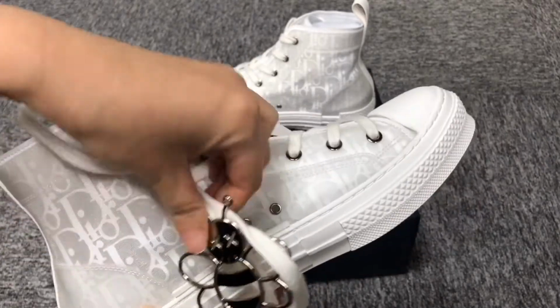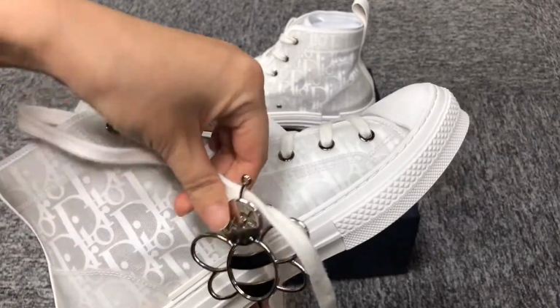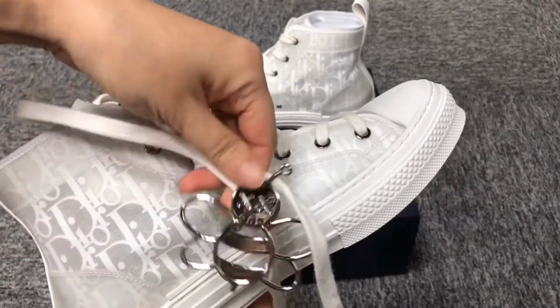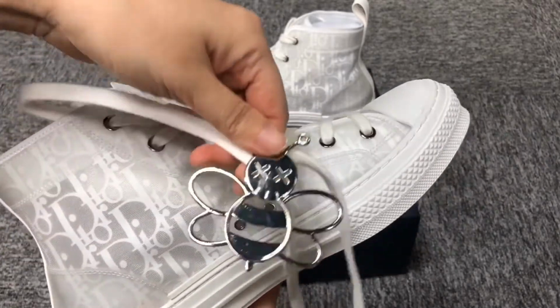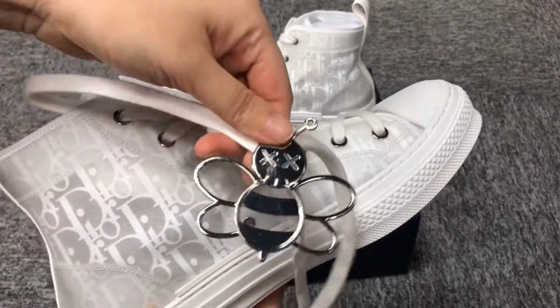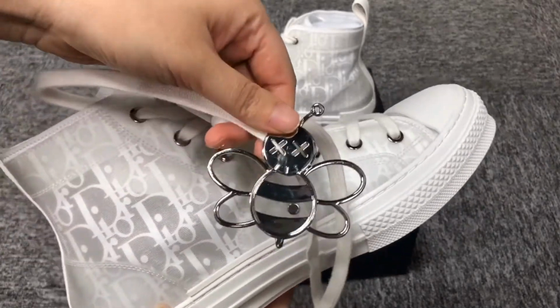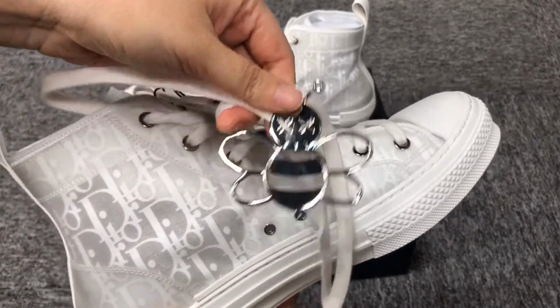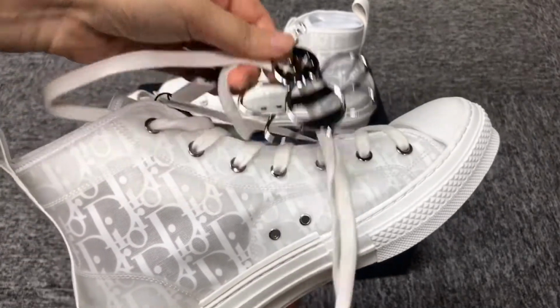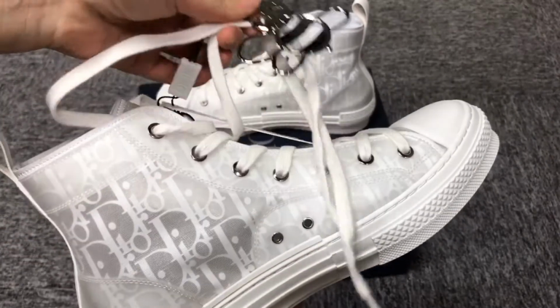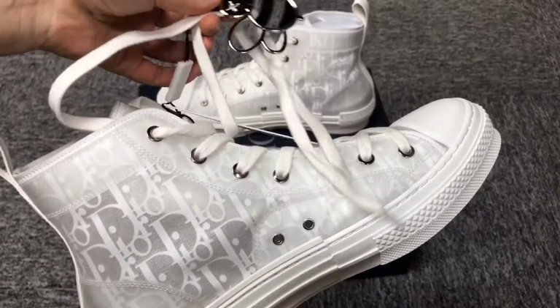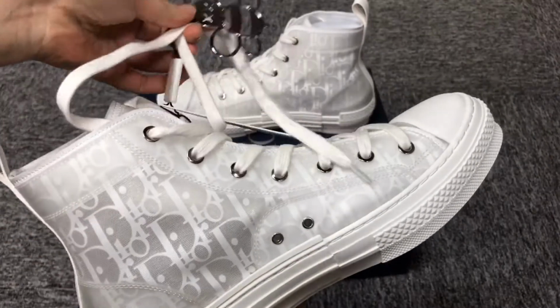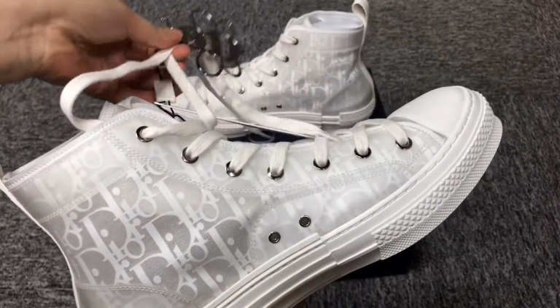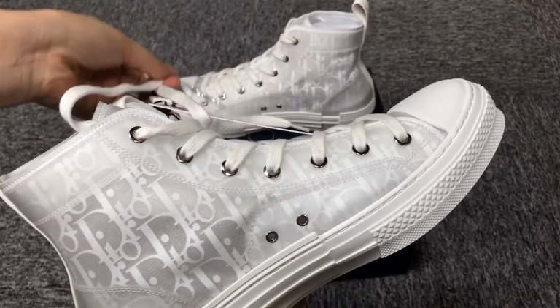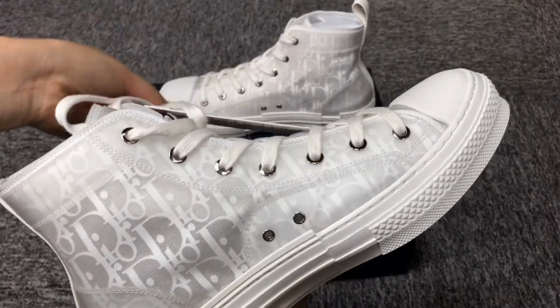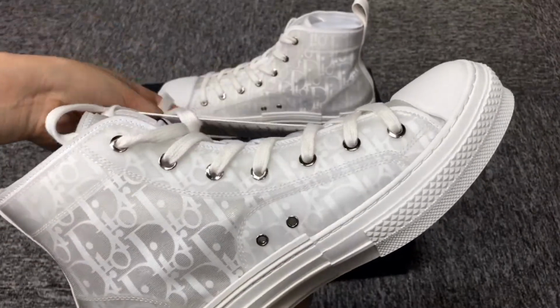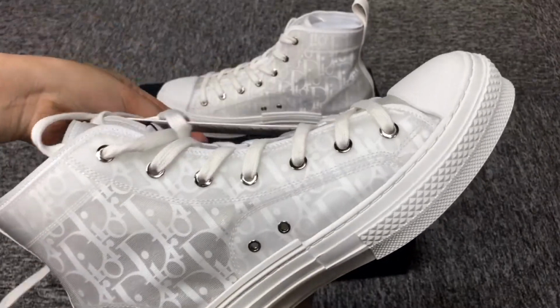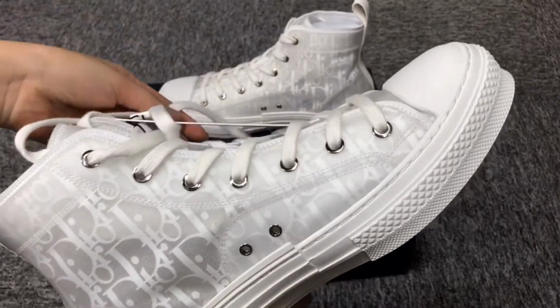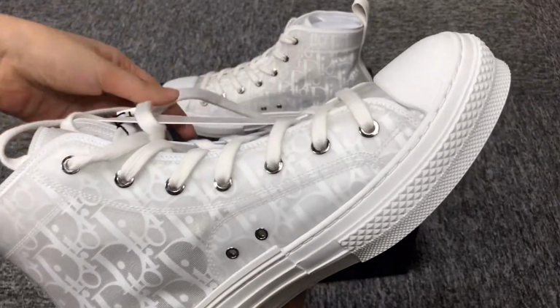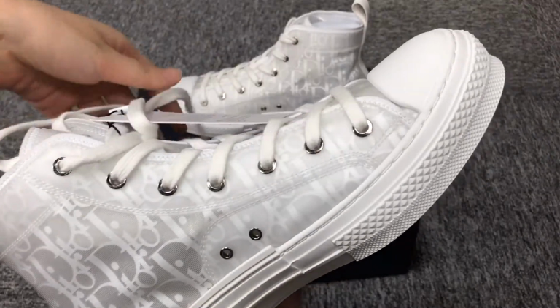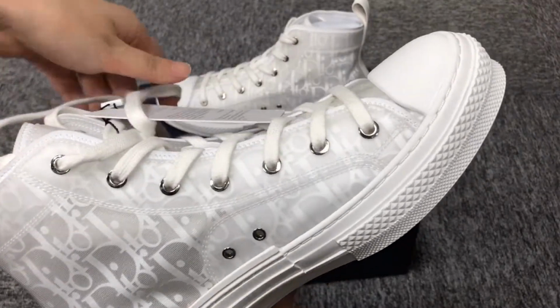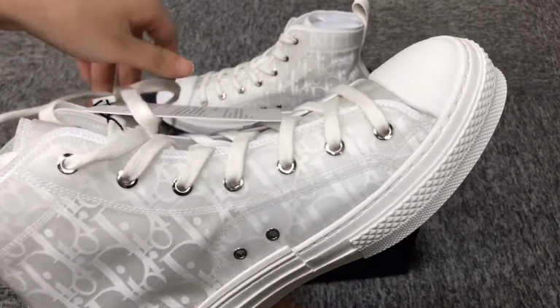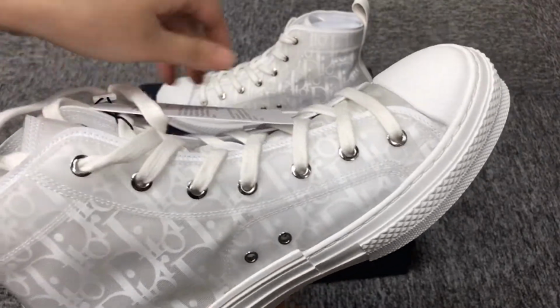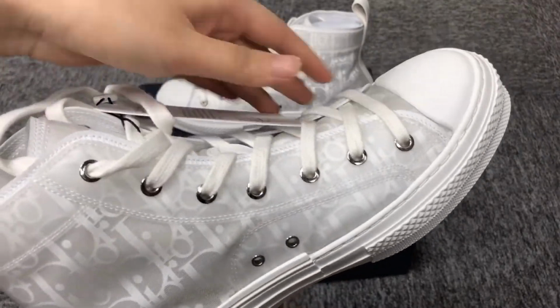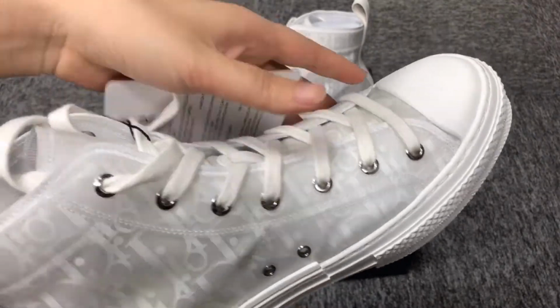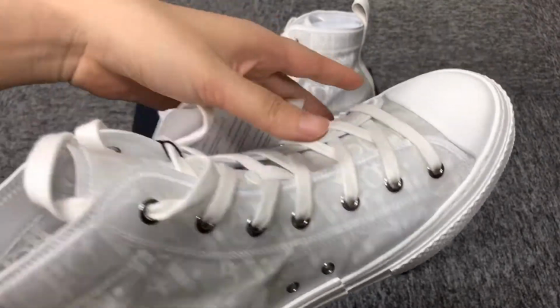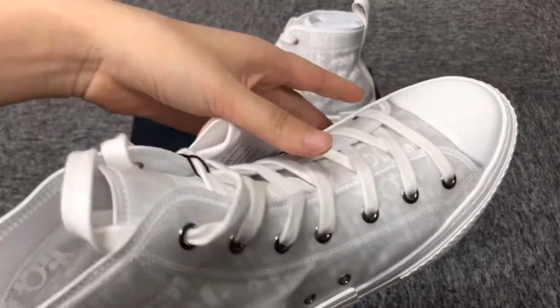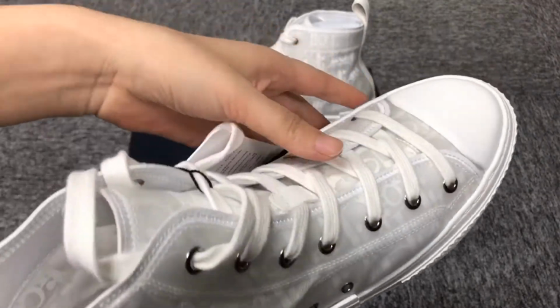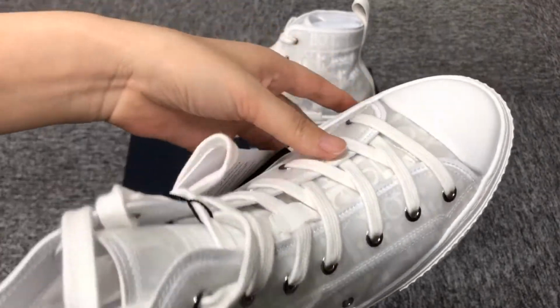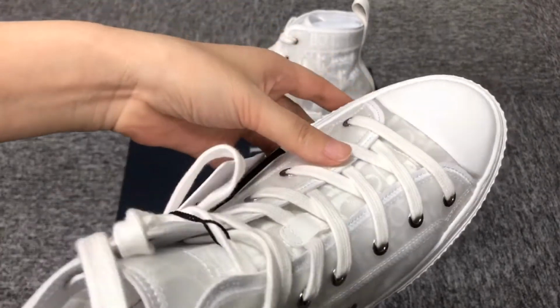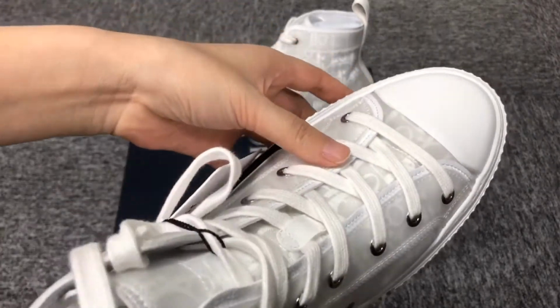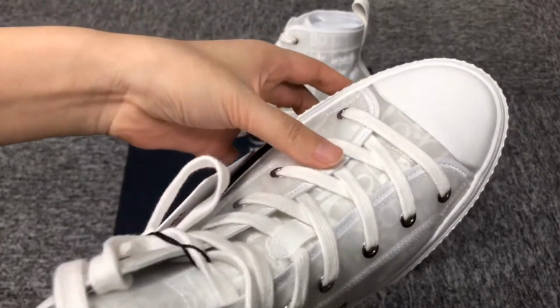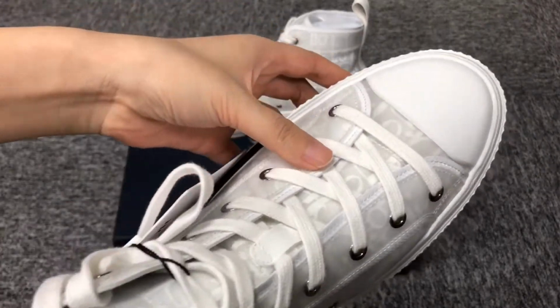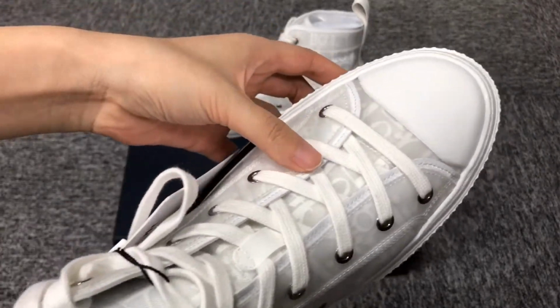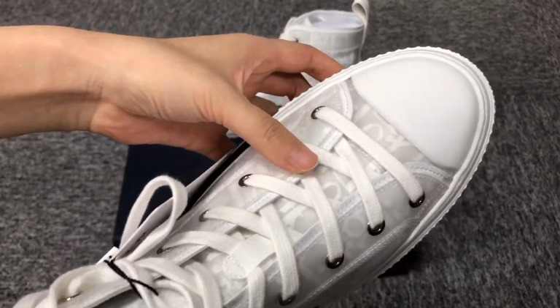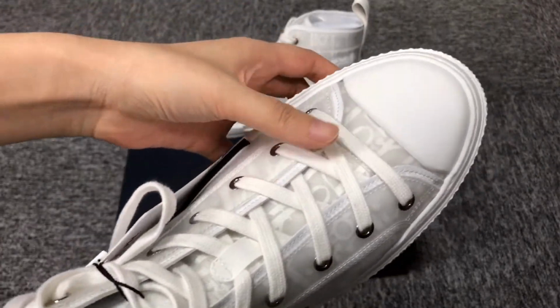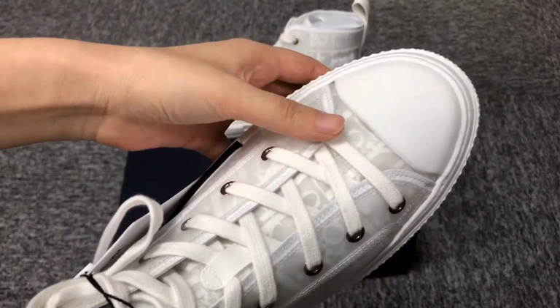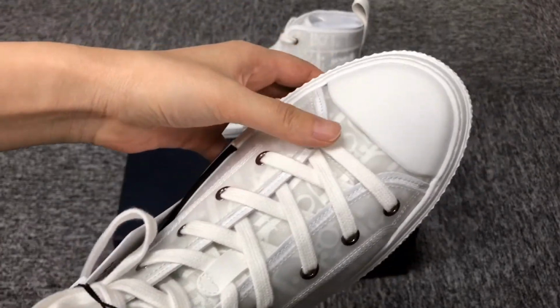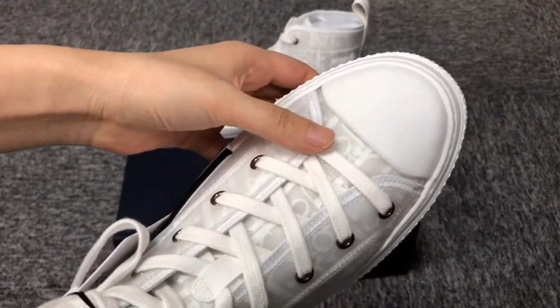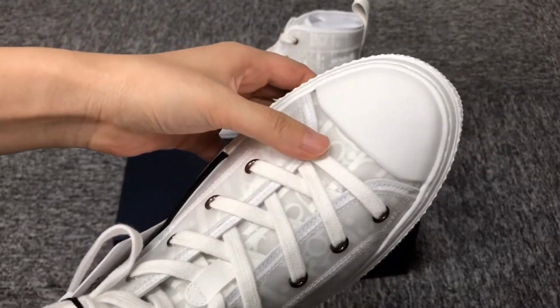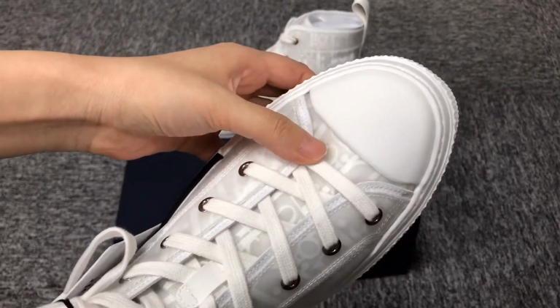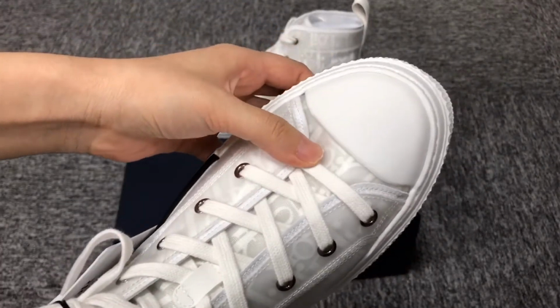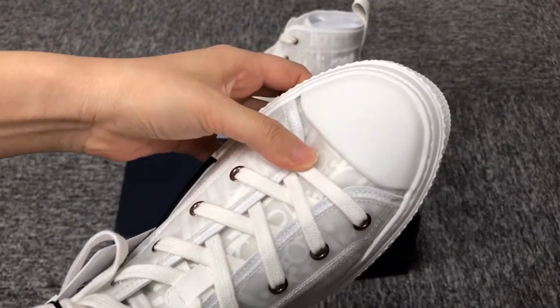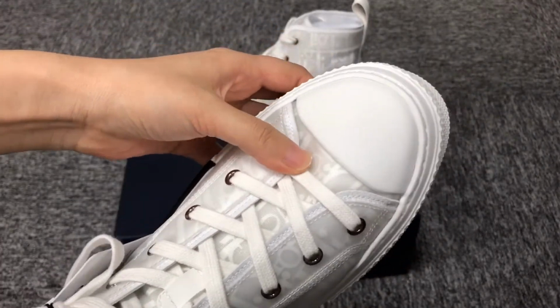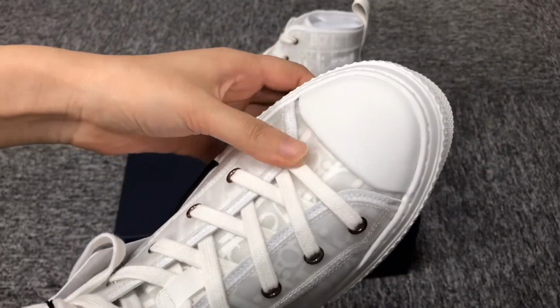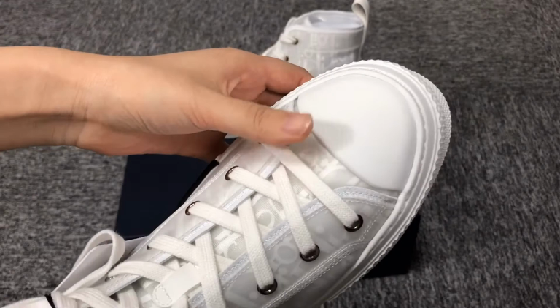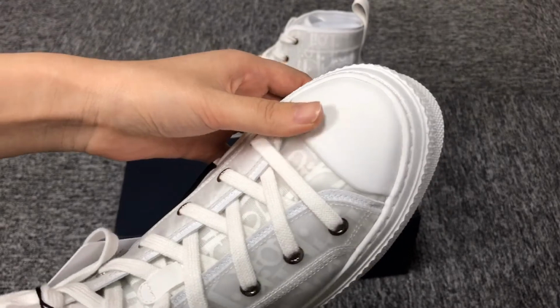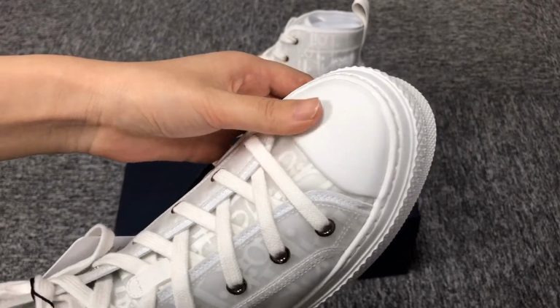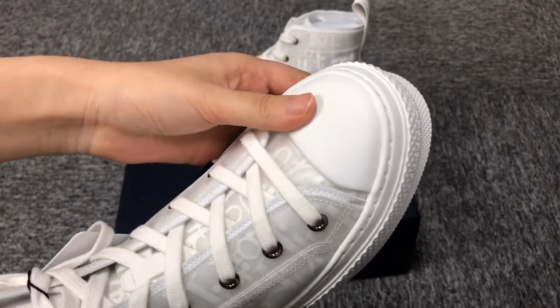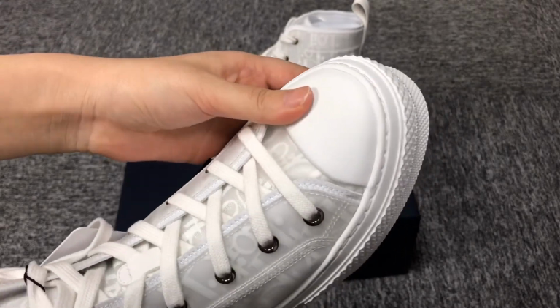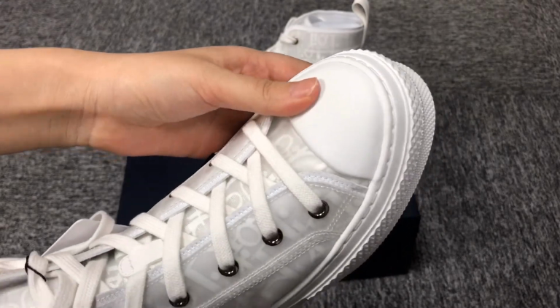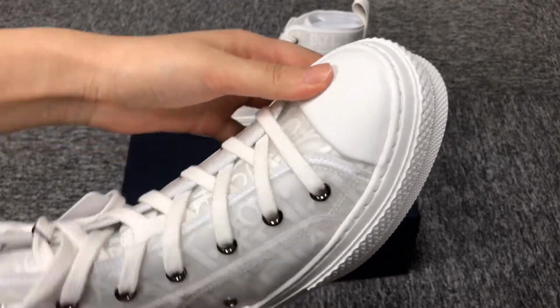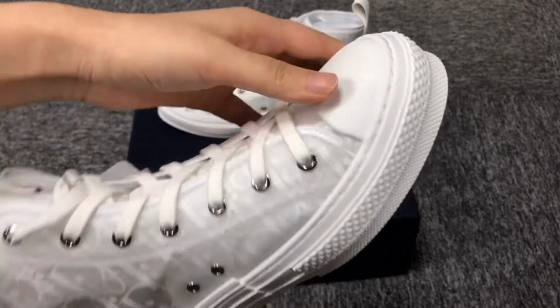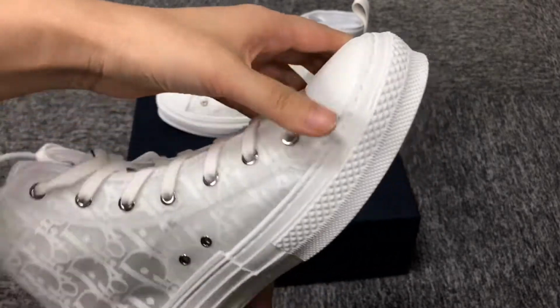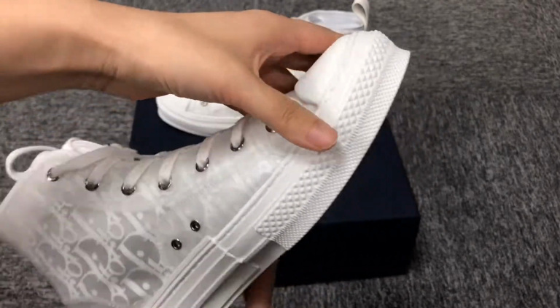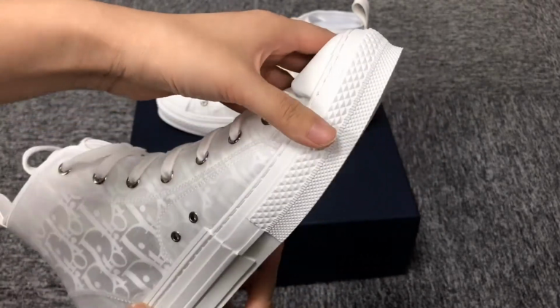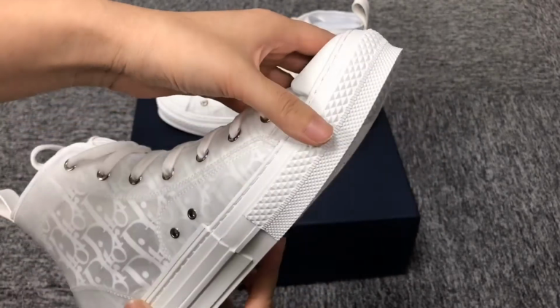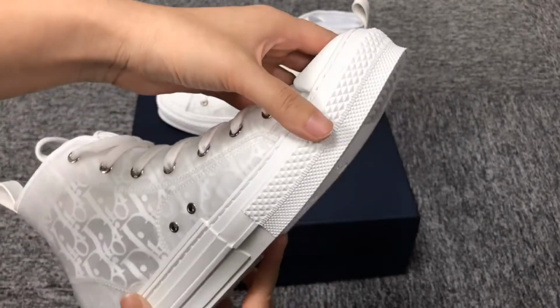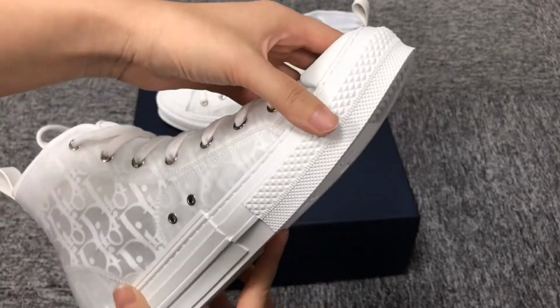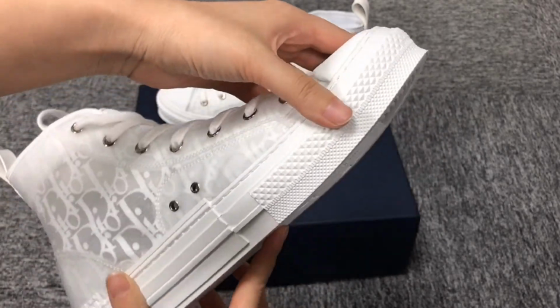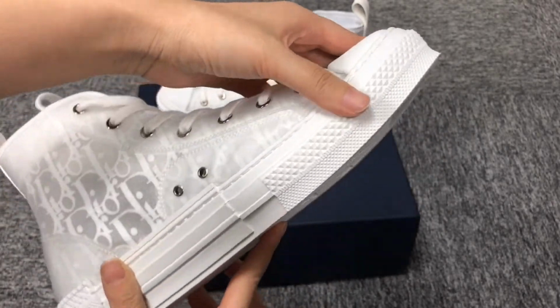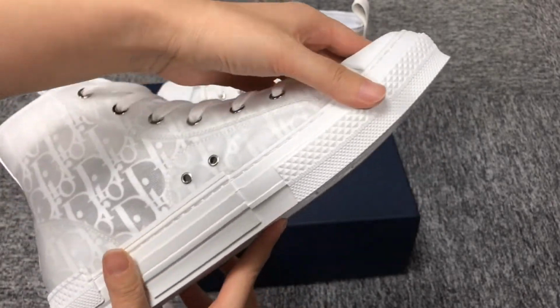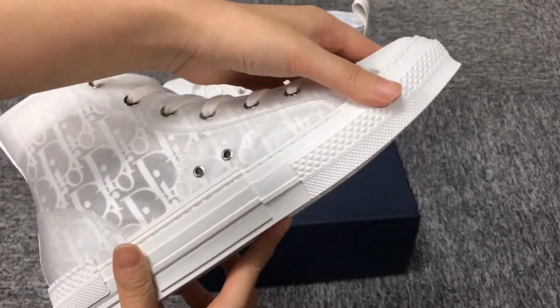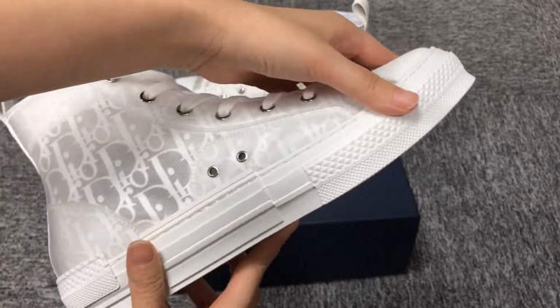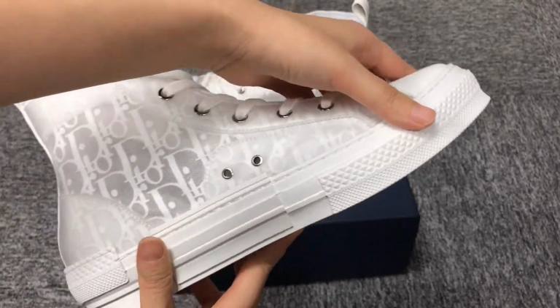Some of the upper are plastic. The front part is rubber.